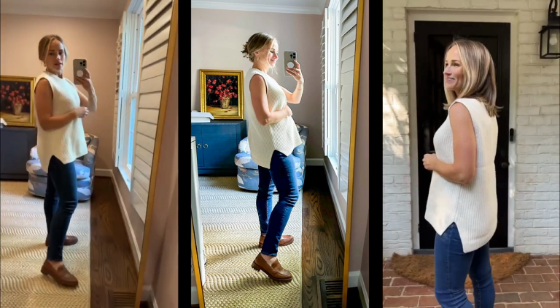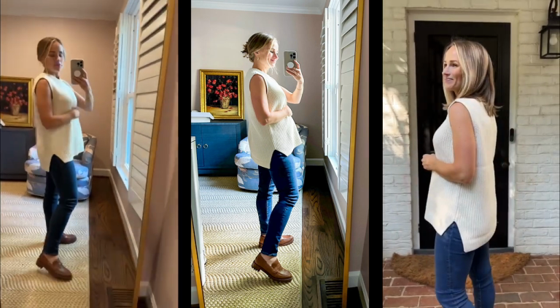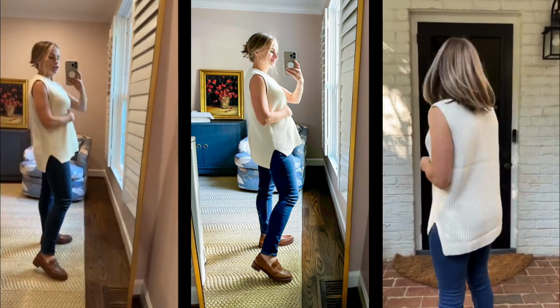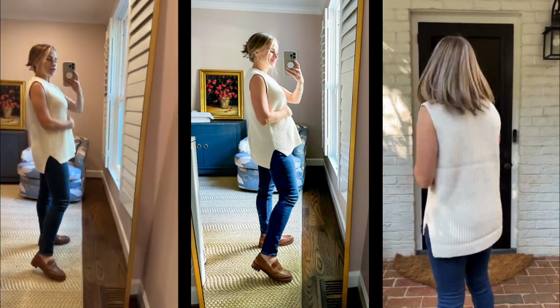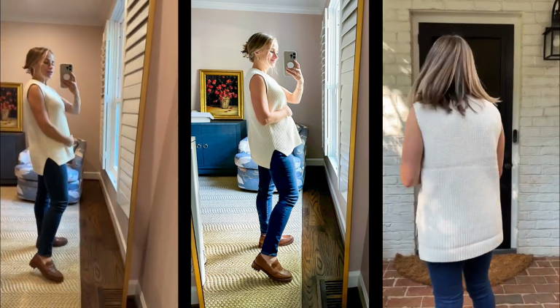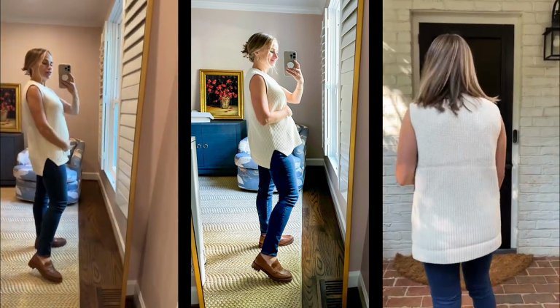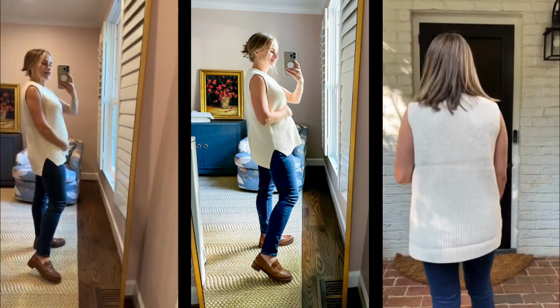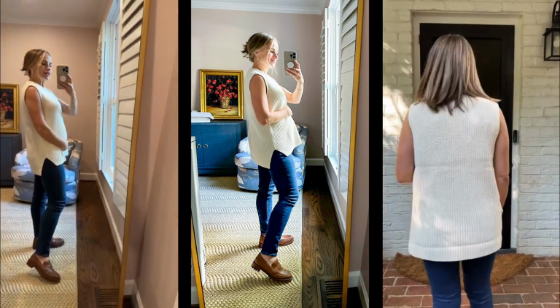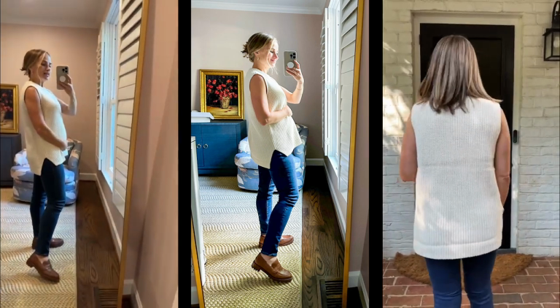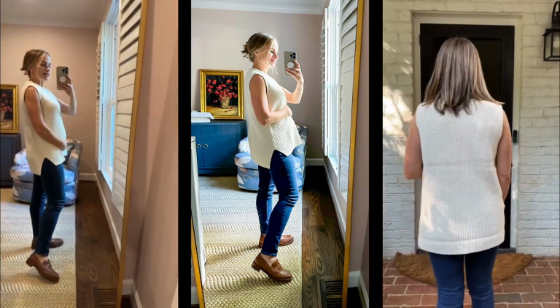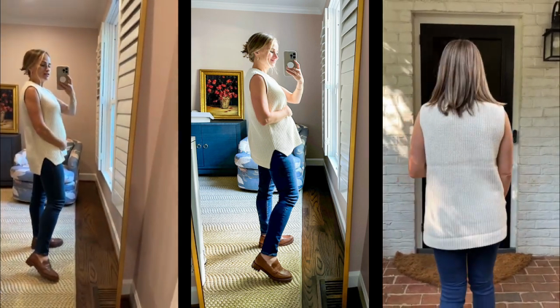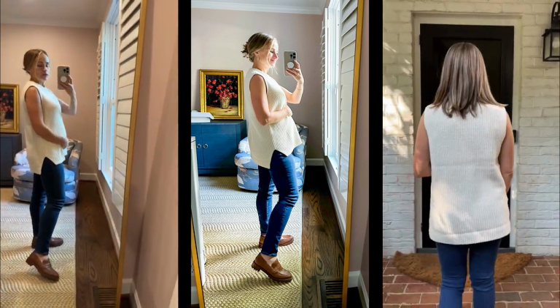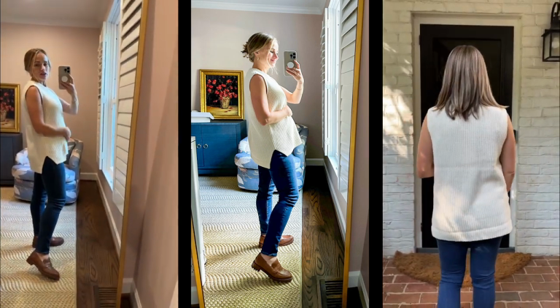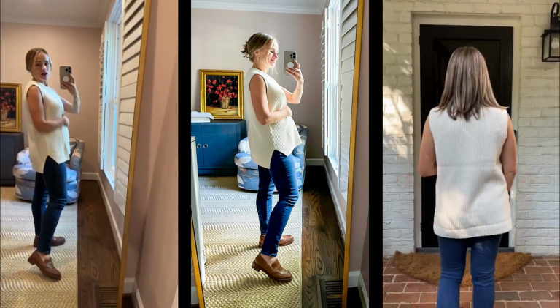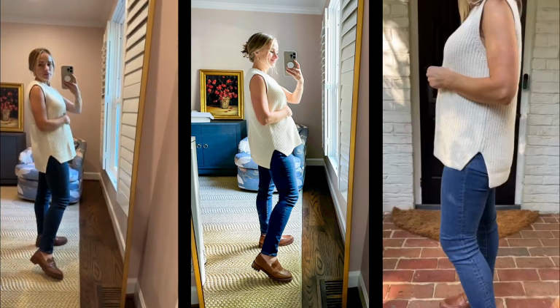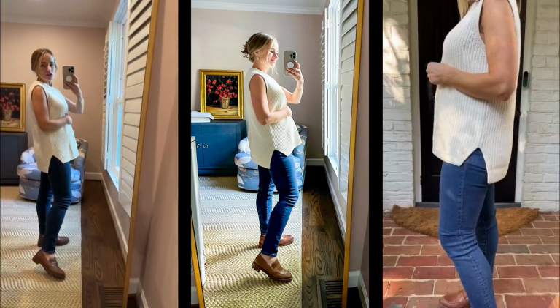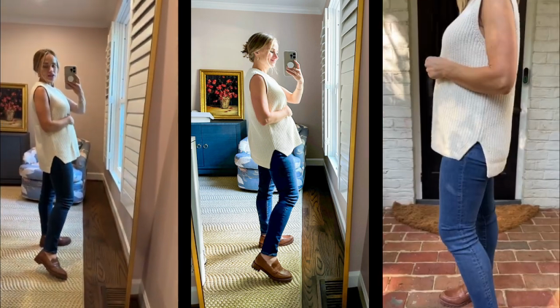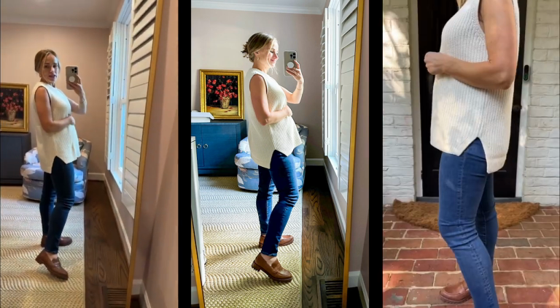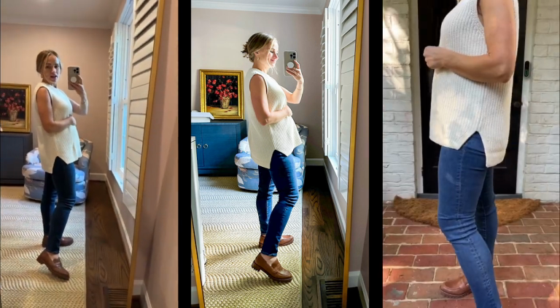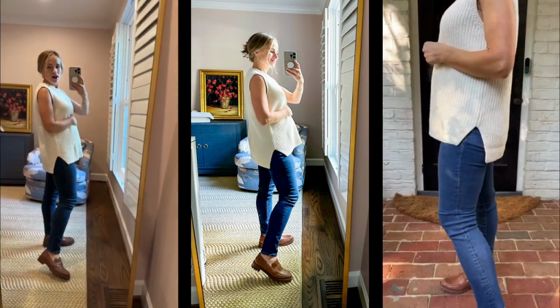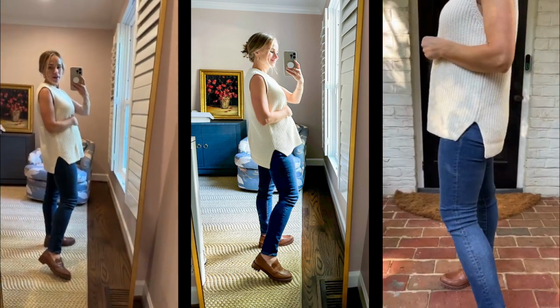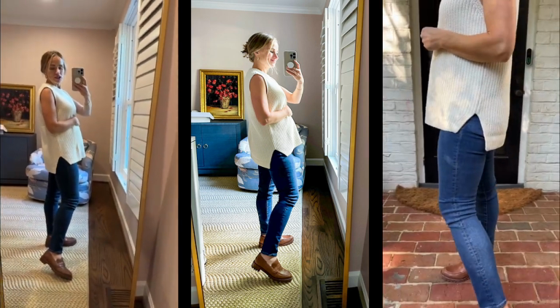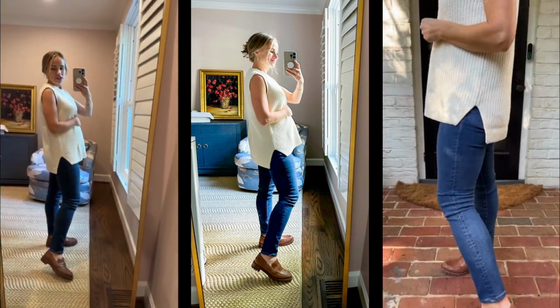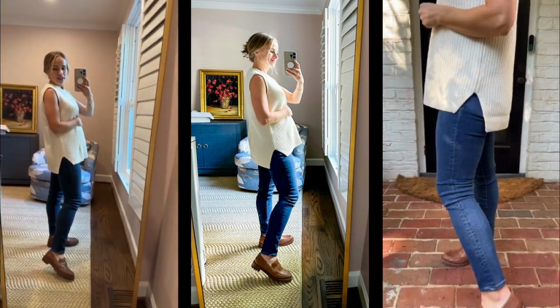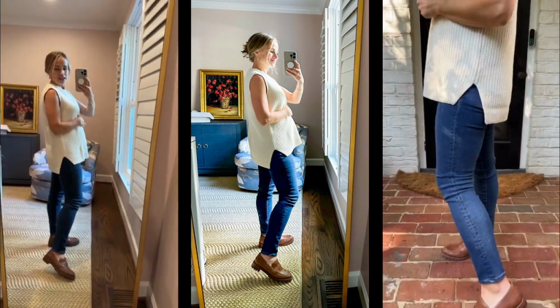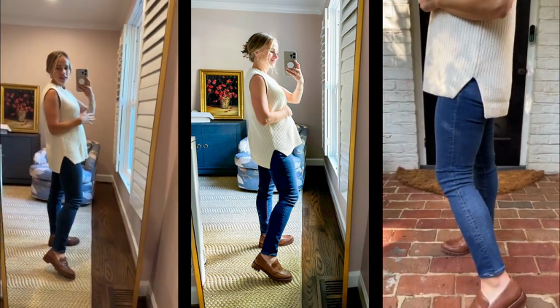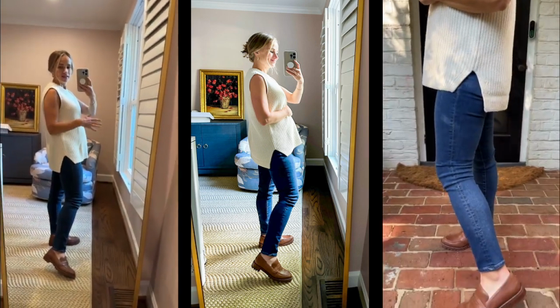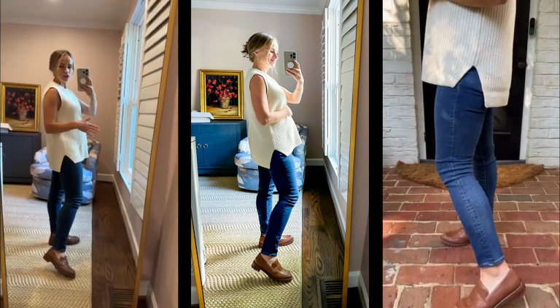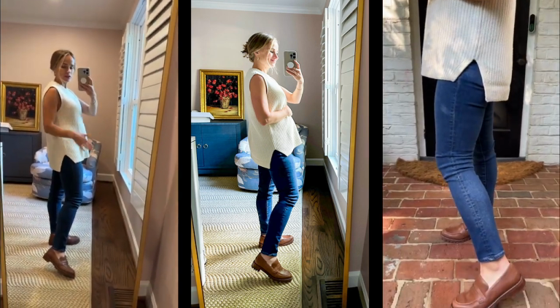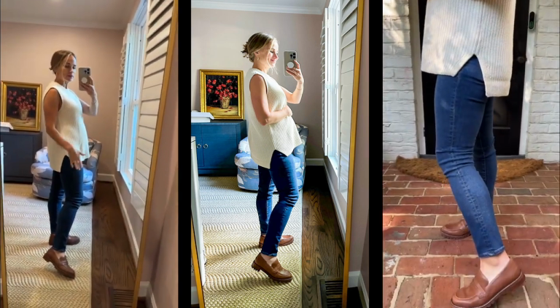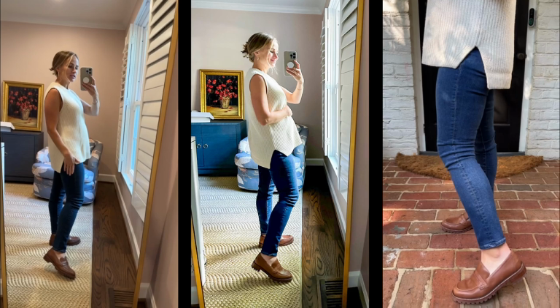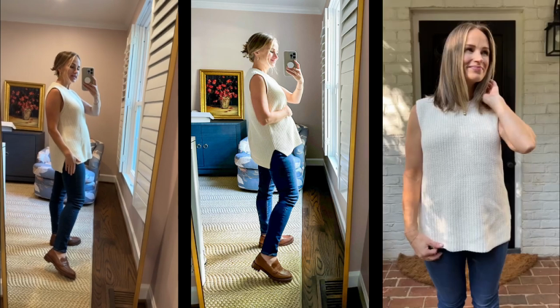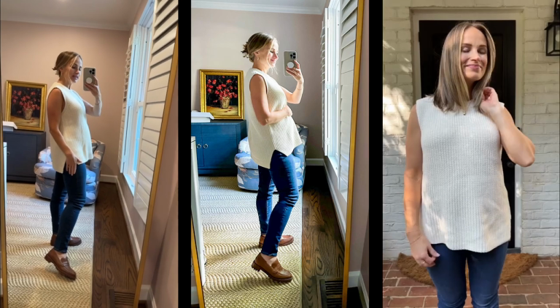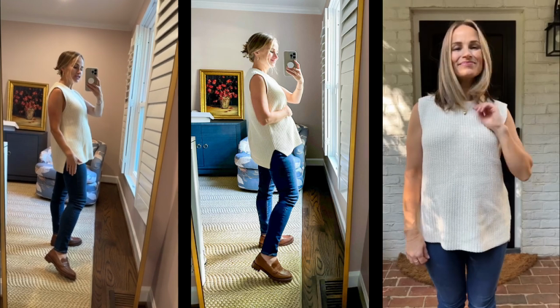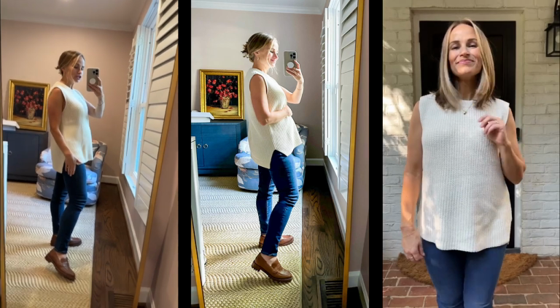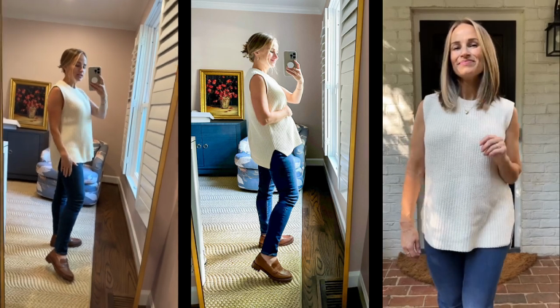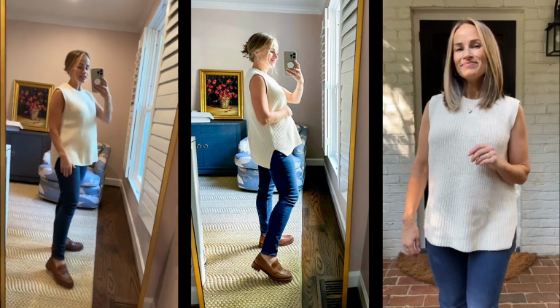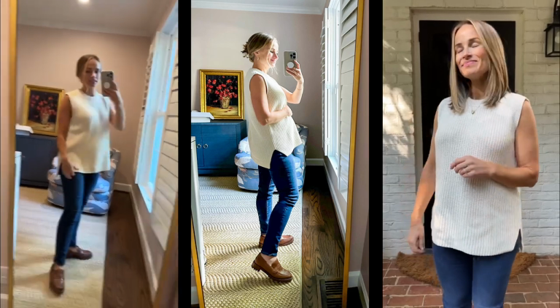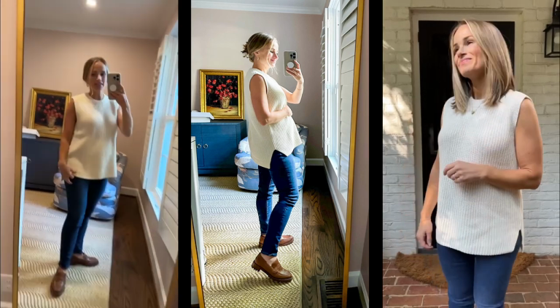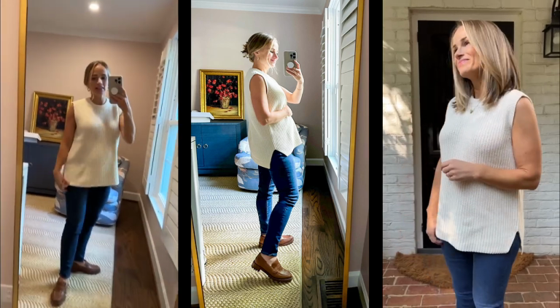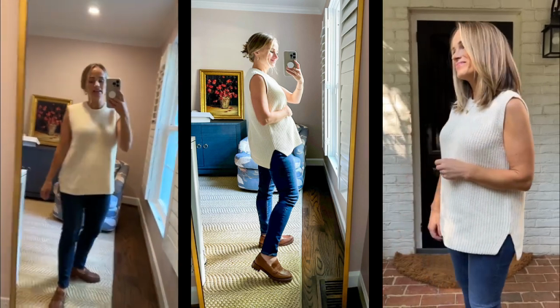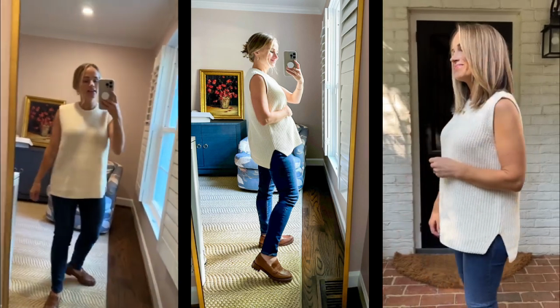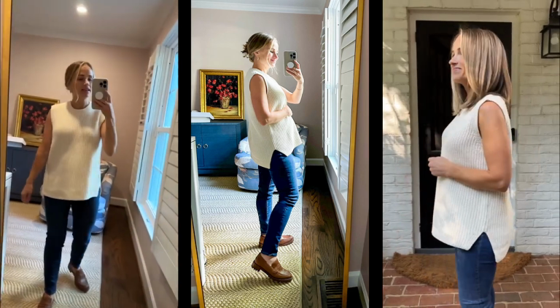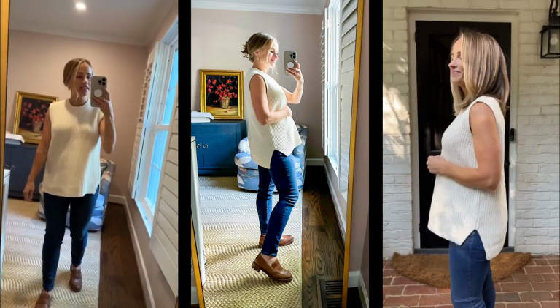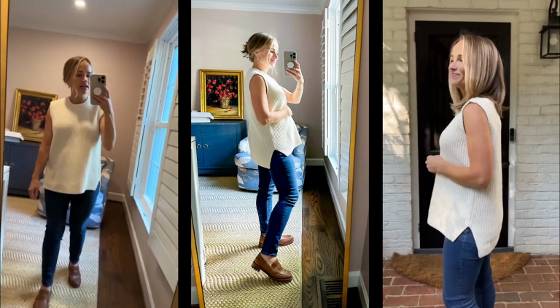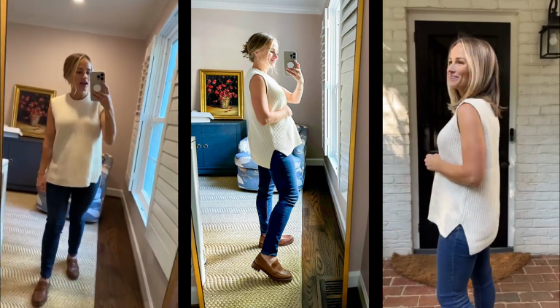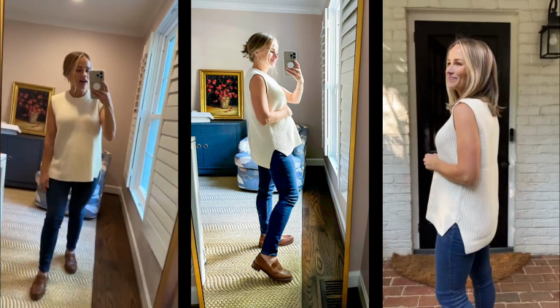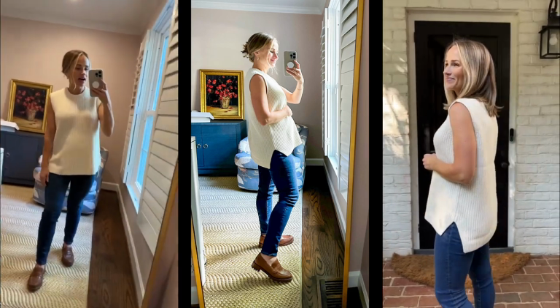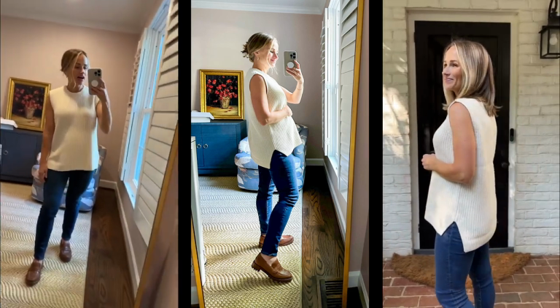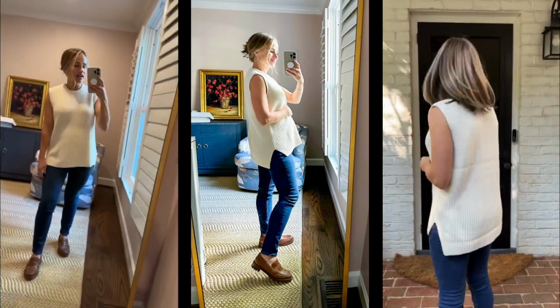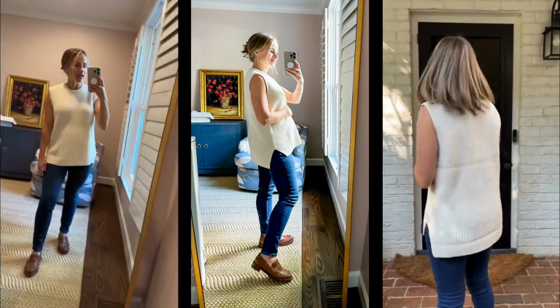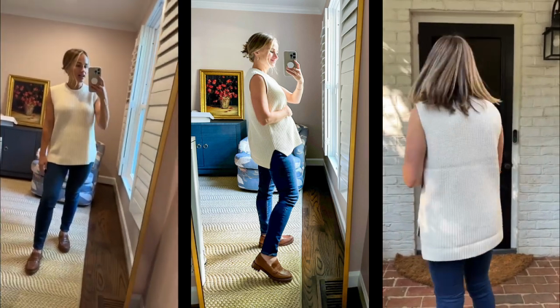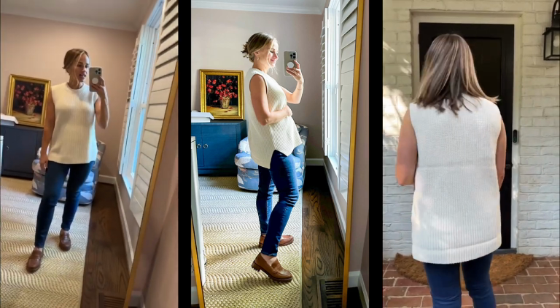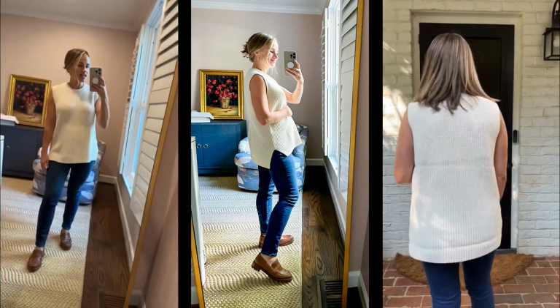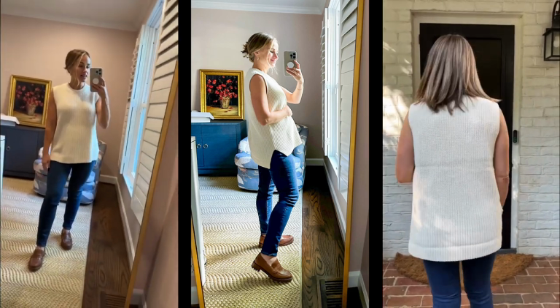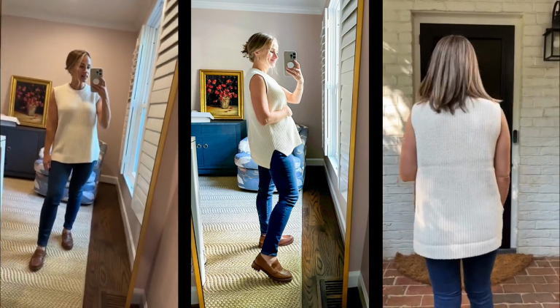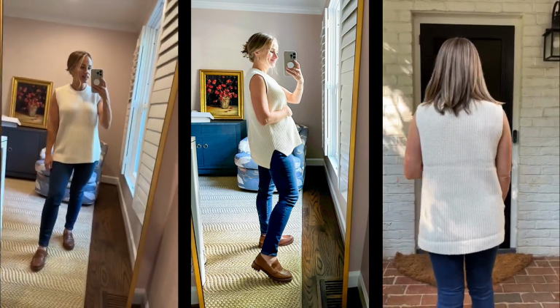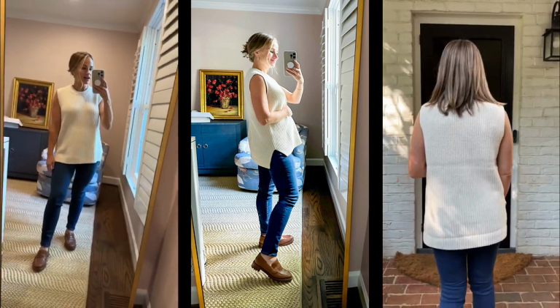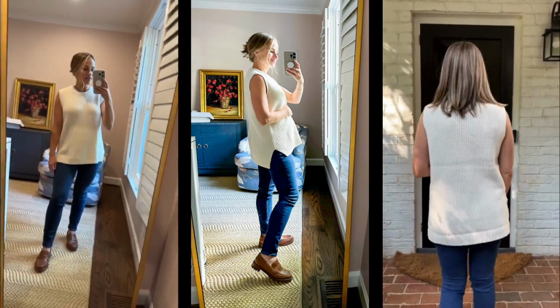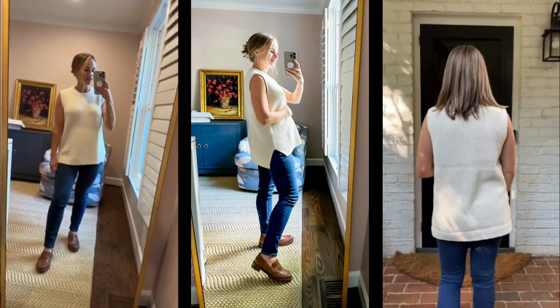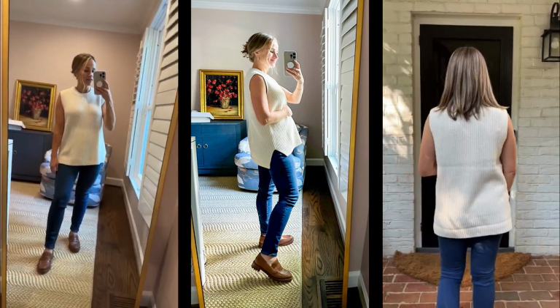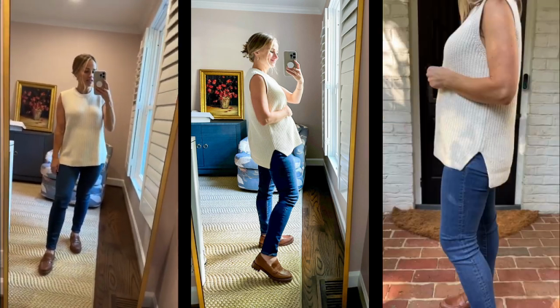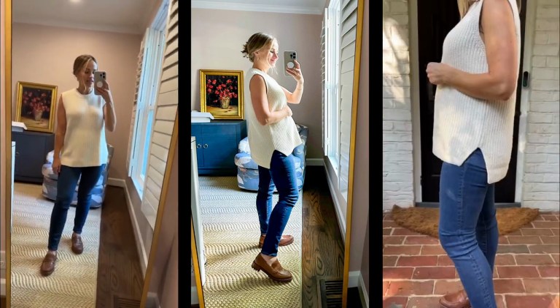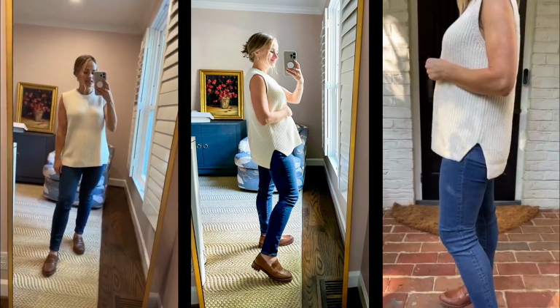Maternity friendly, even though it's not a maternity option. Looks great with skinny jeans. I love it.